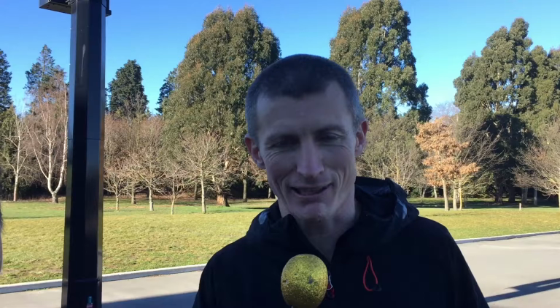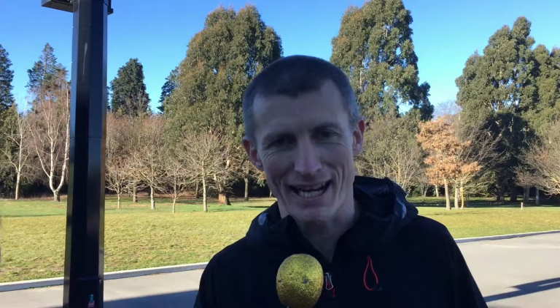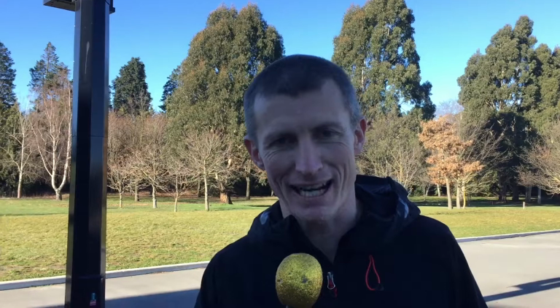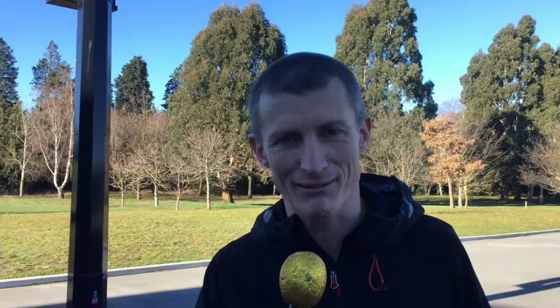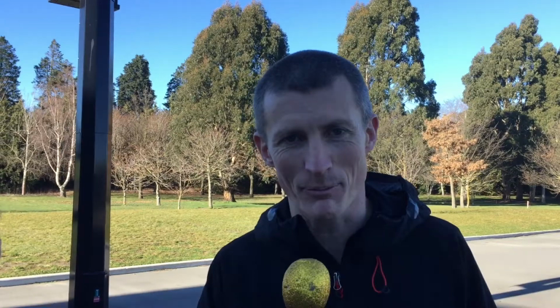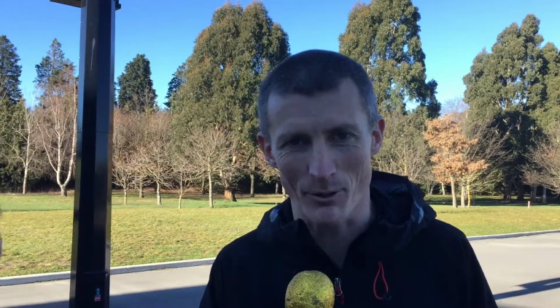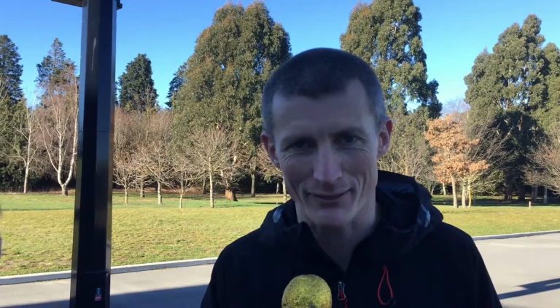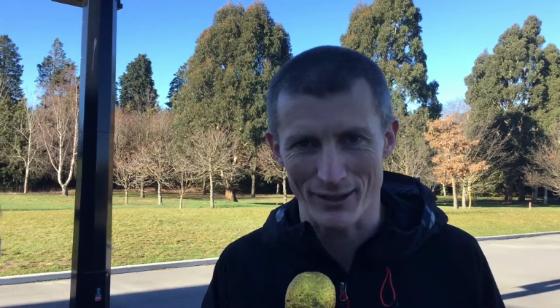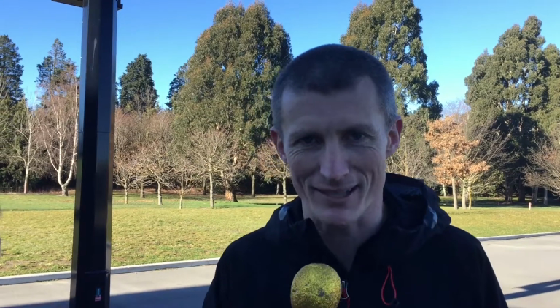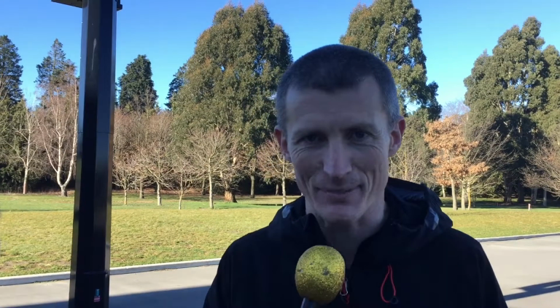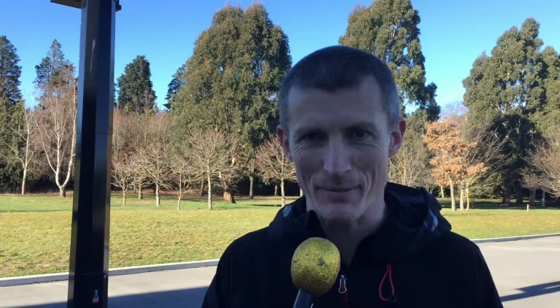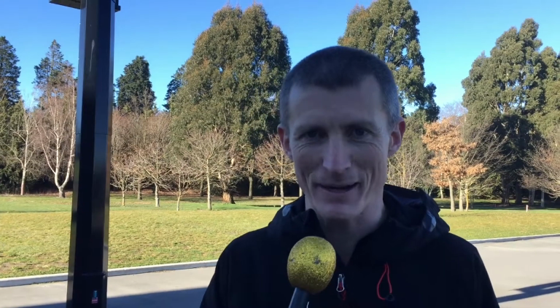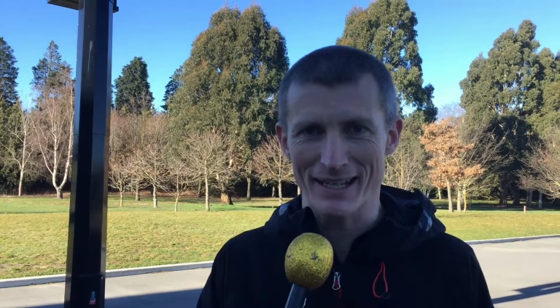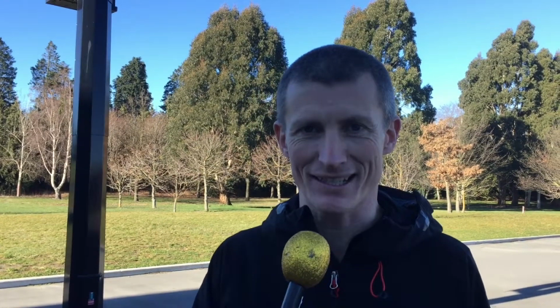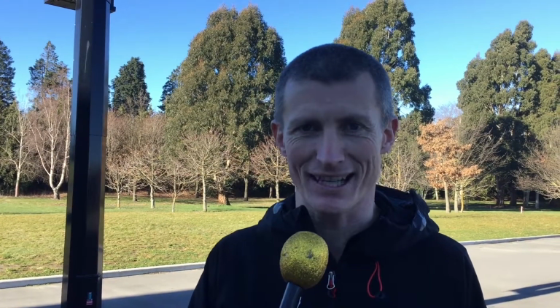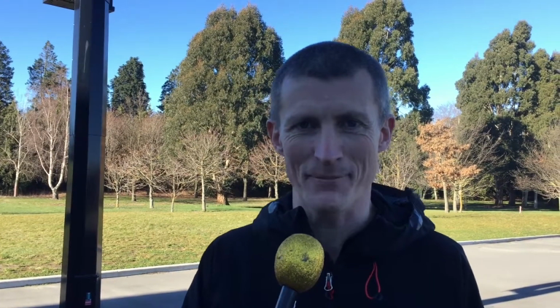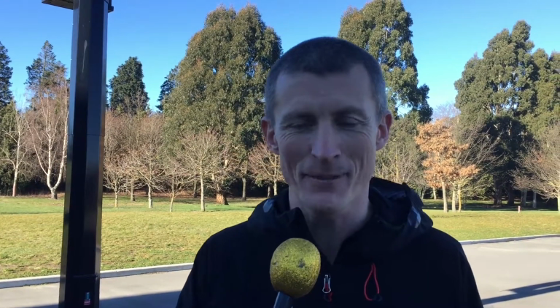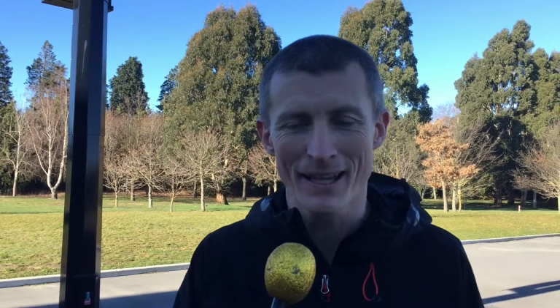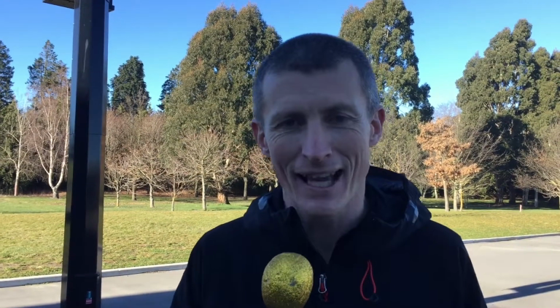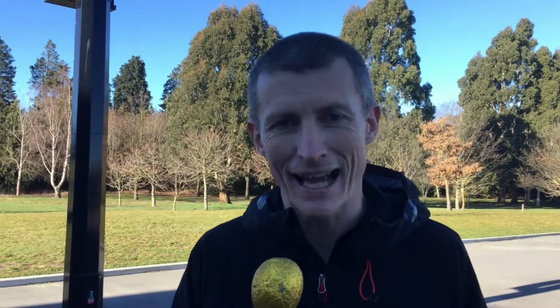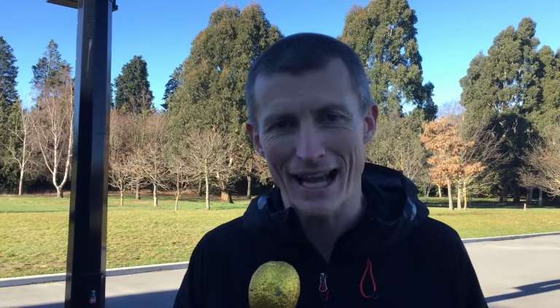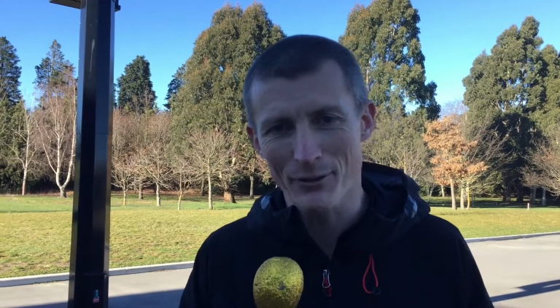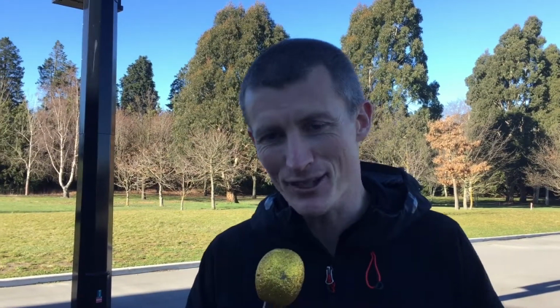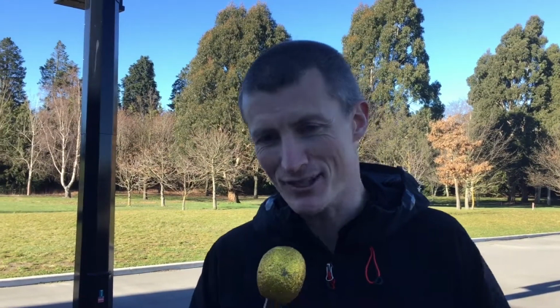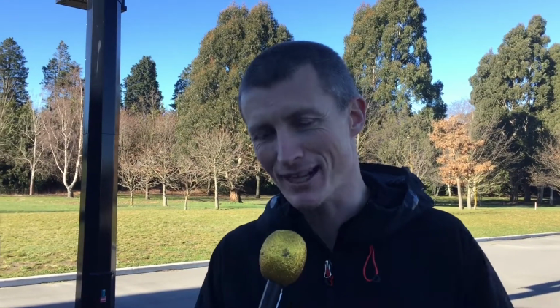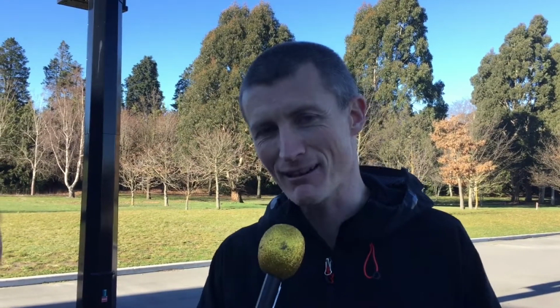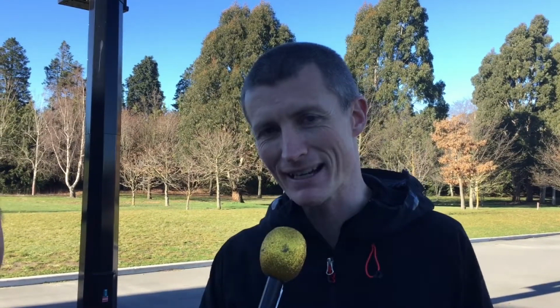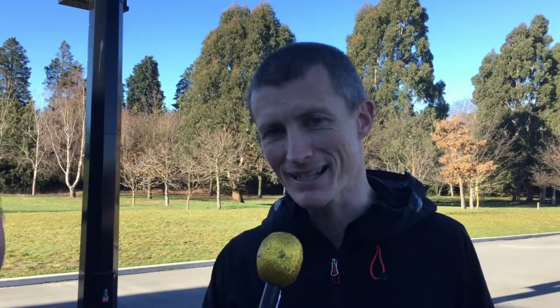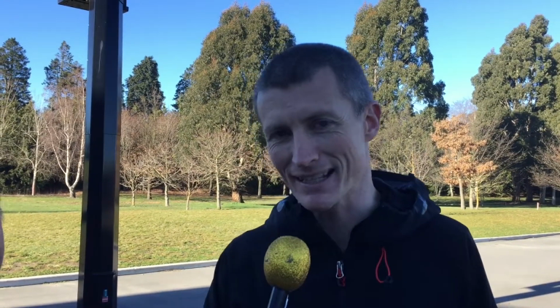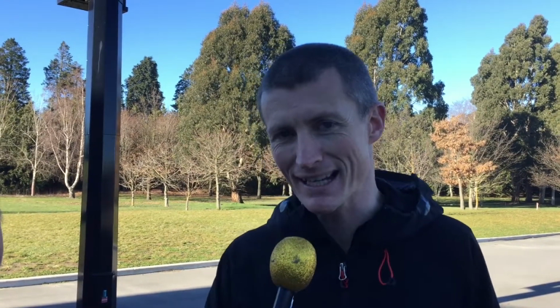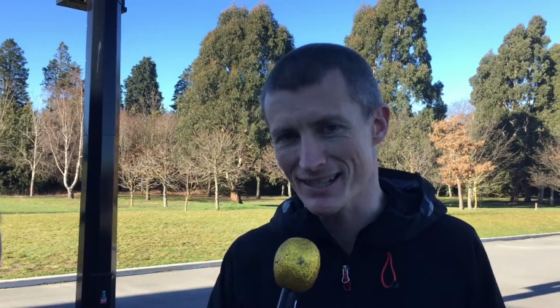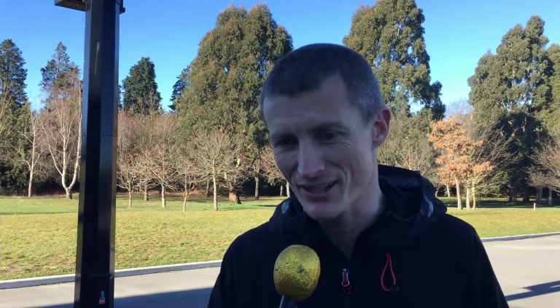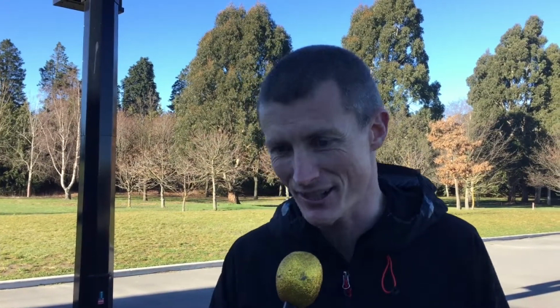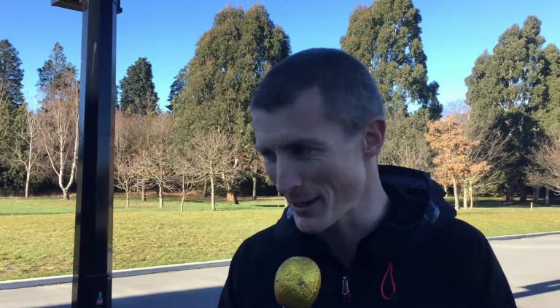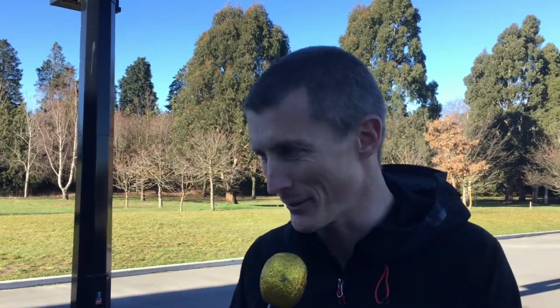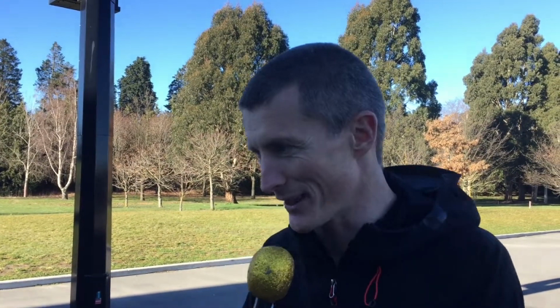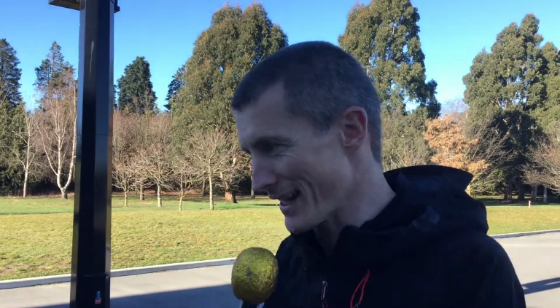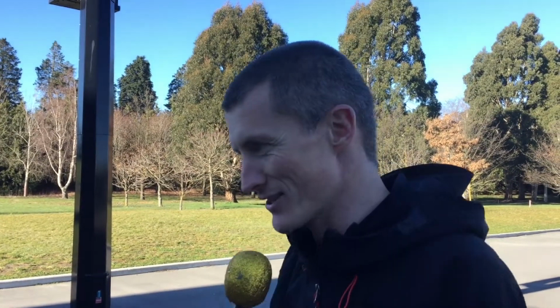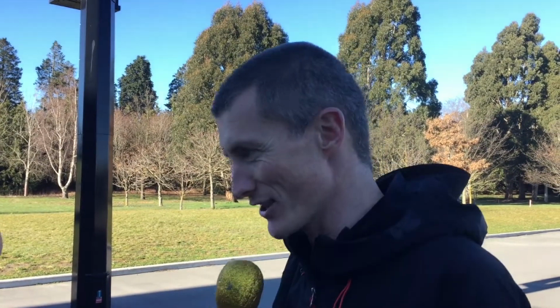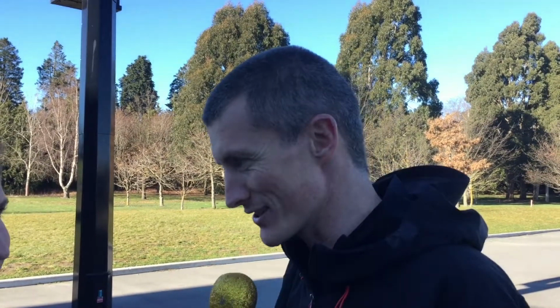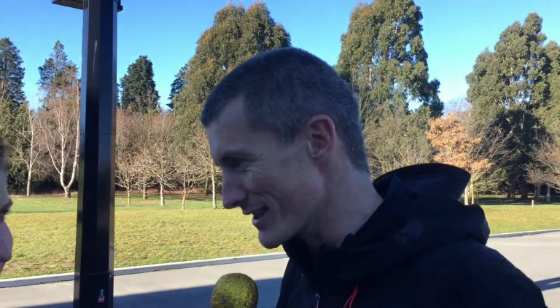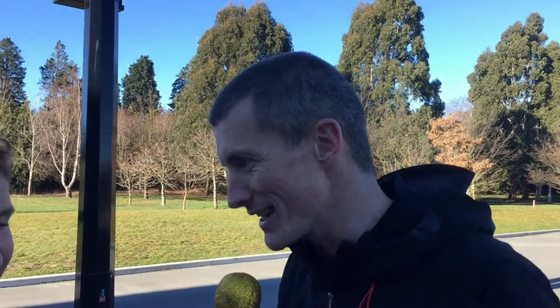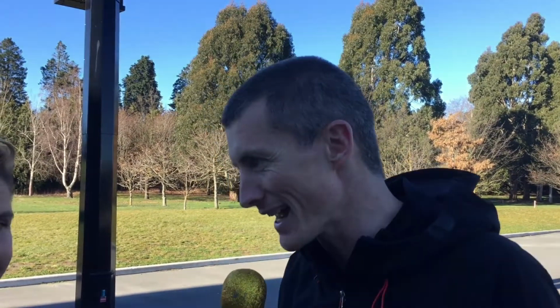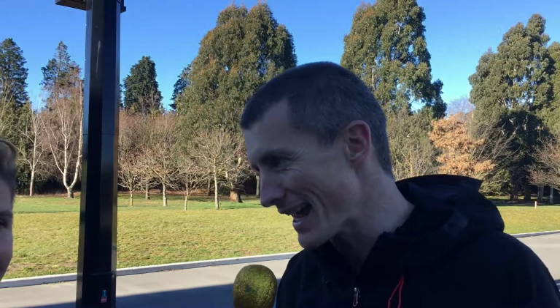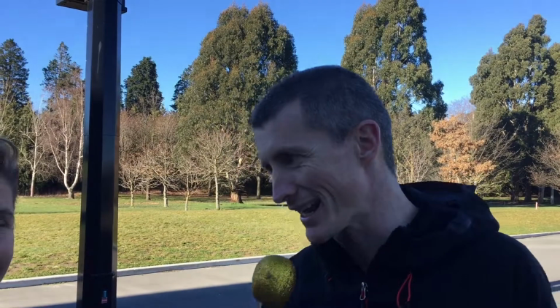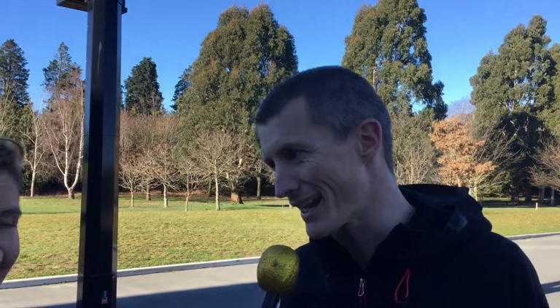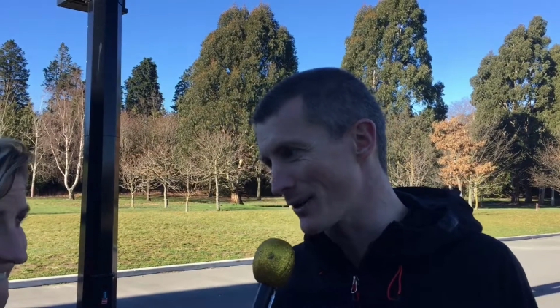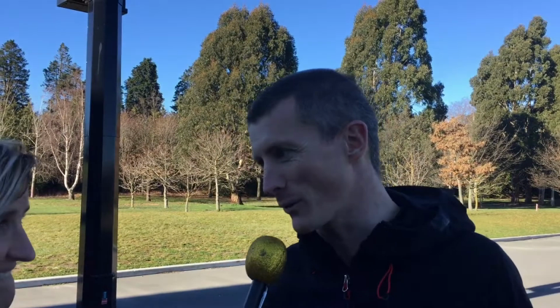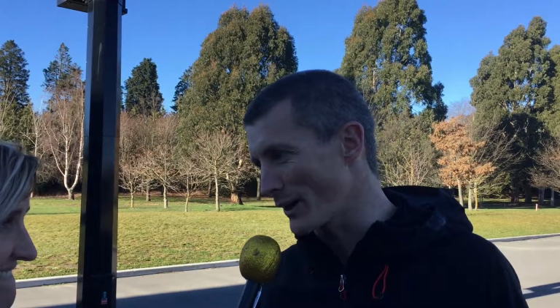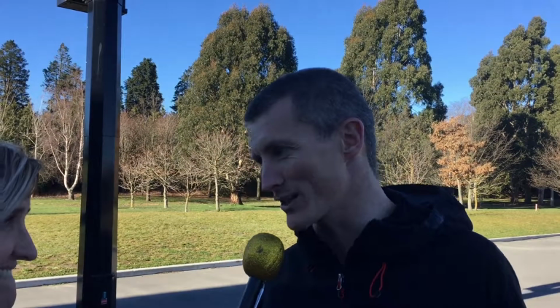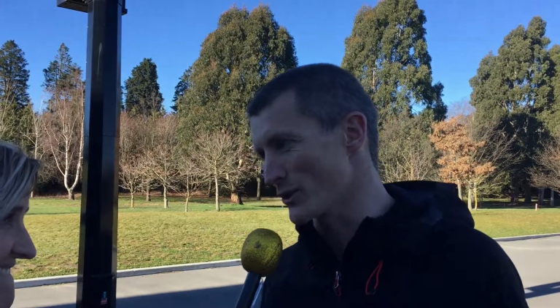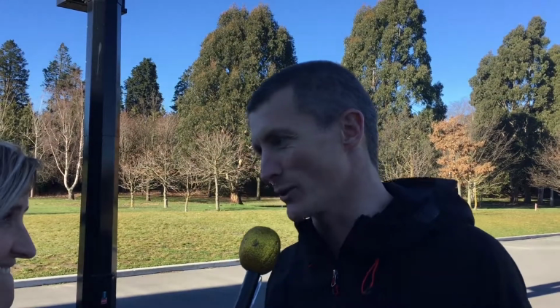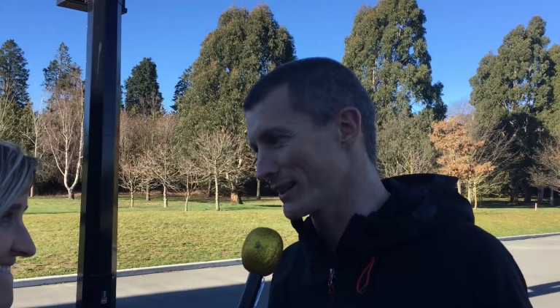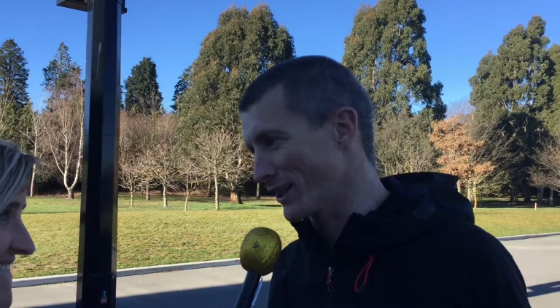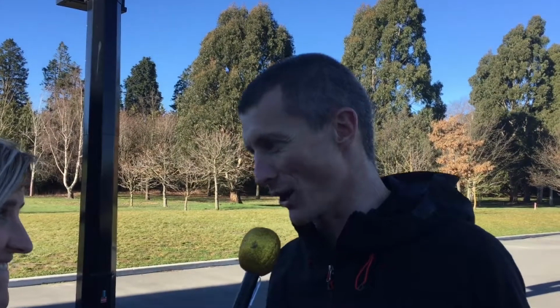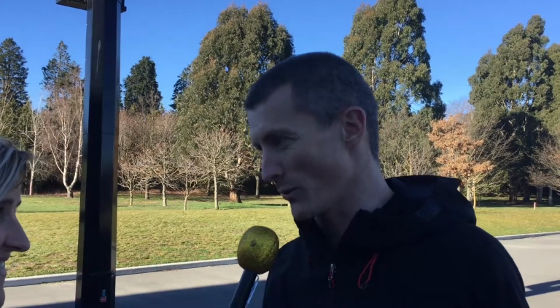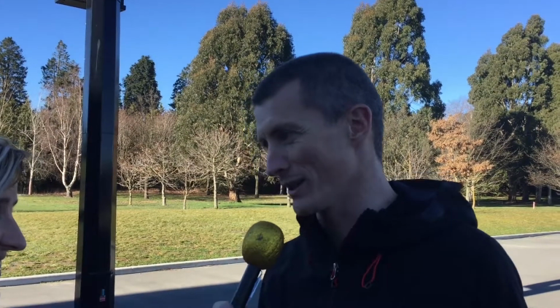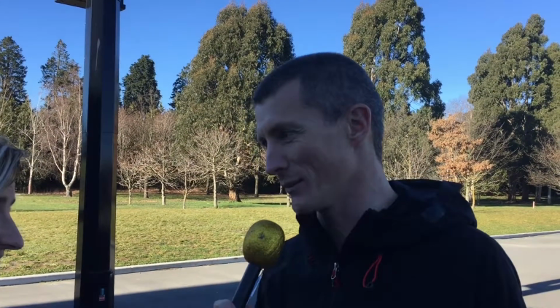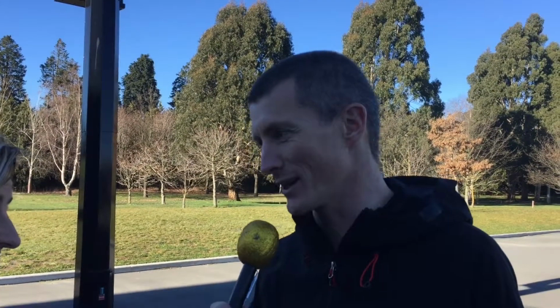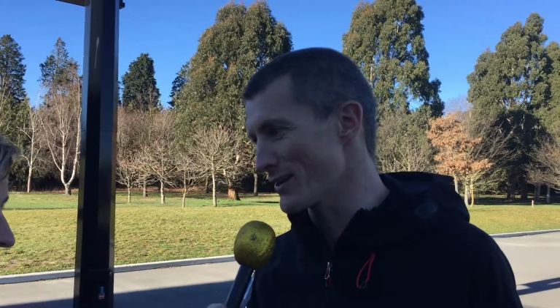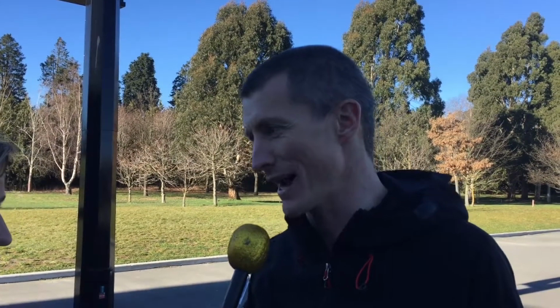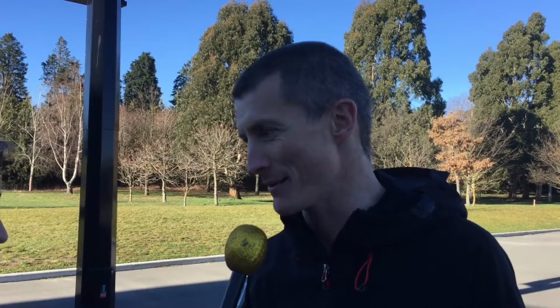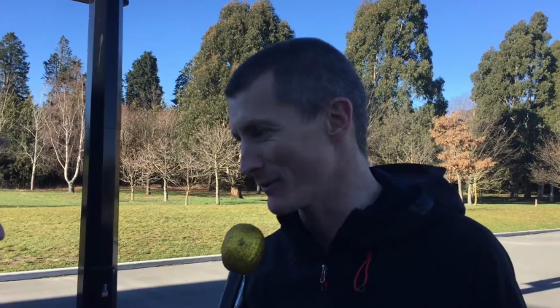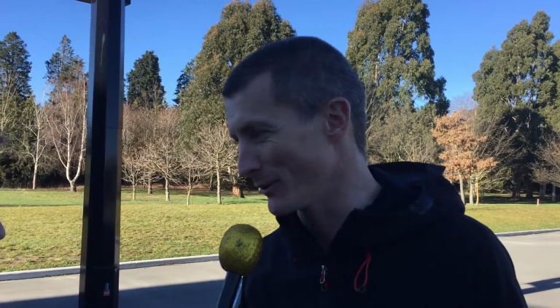Maria here reporting for the CP Media team. We've just done a Running Techniques session. I'm here with Anna Johnson. Anna, what is your goal? What are you aiming for?